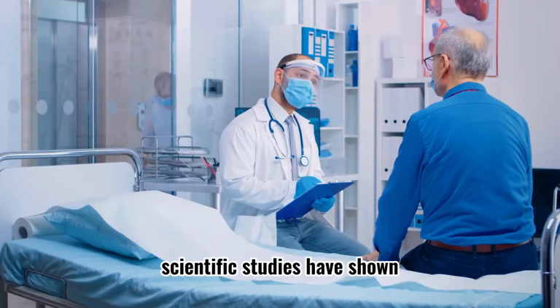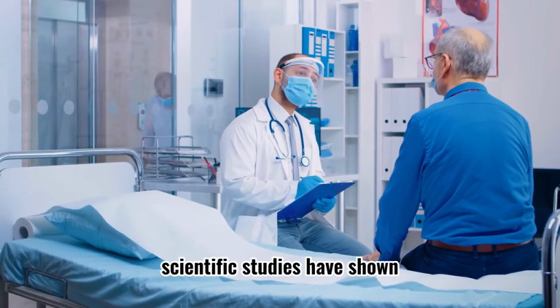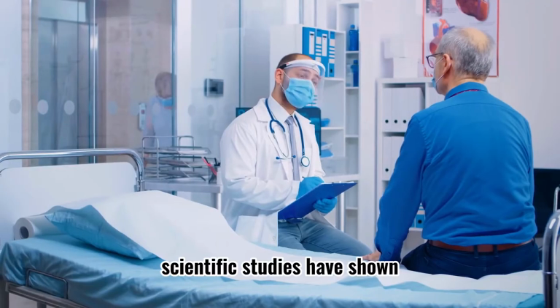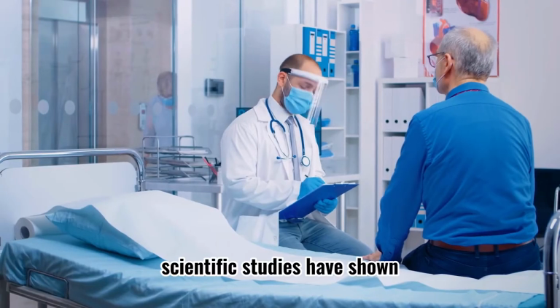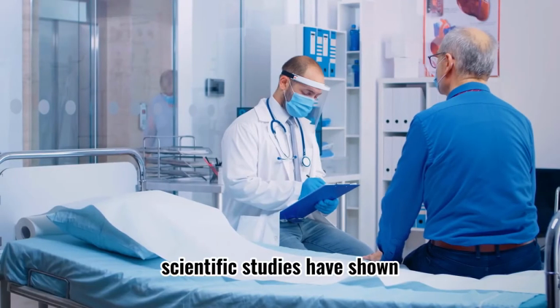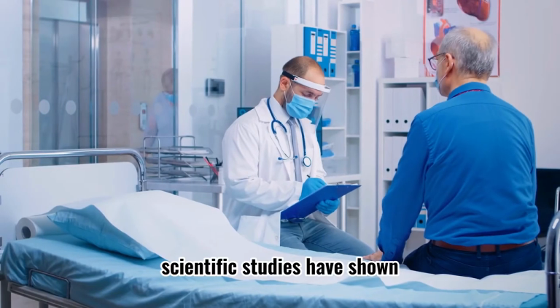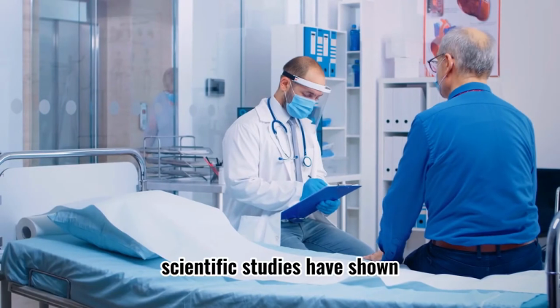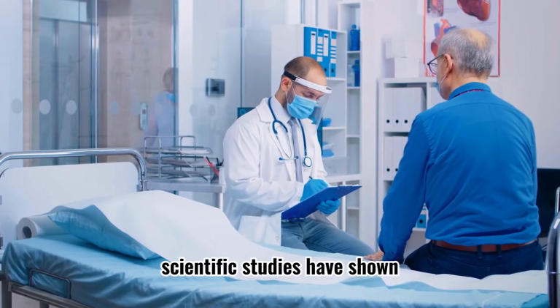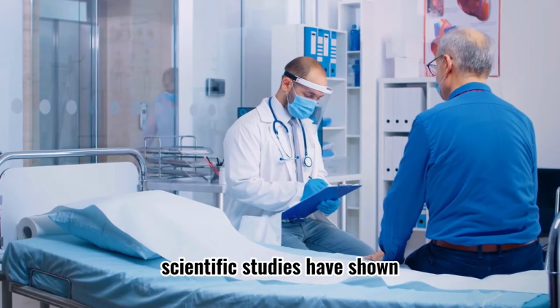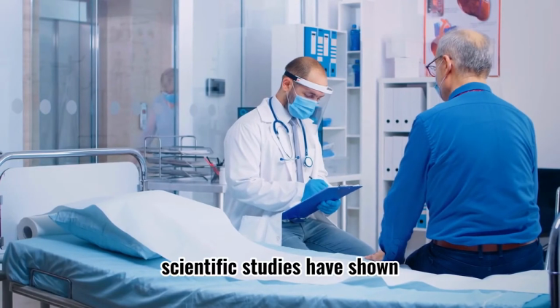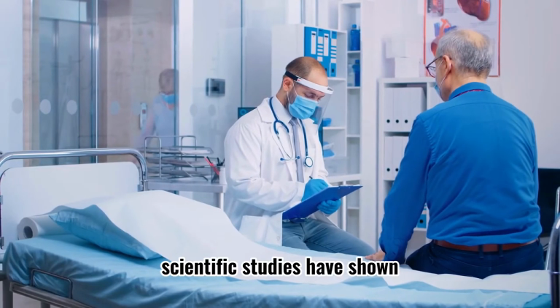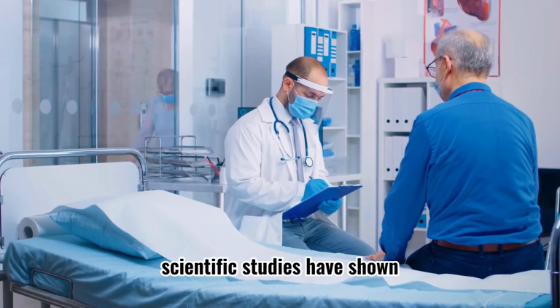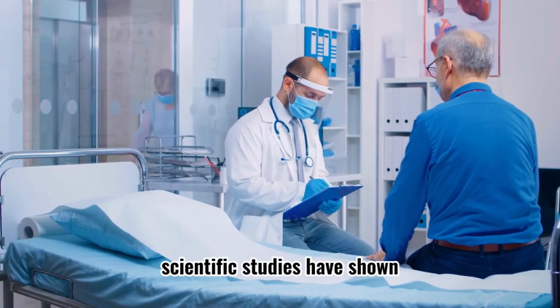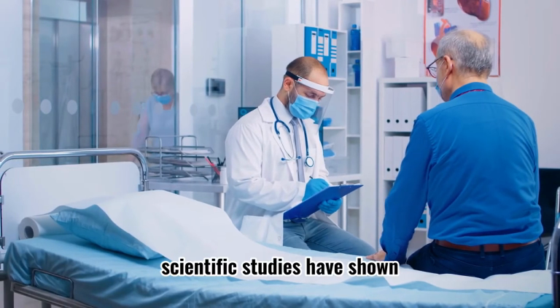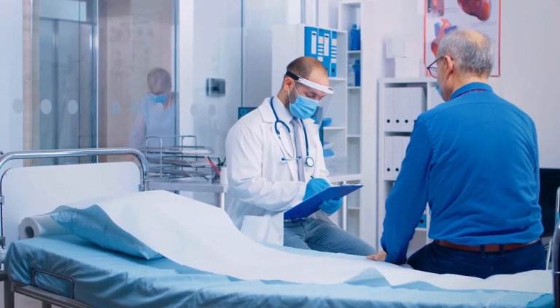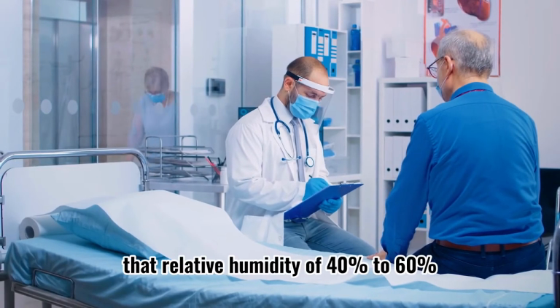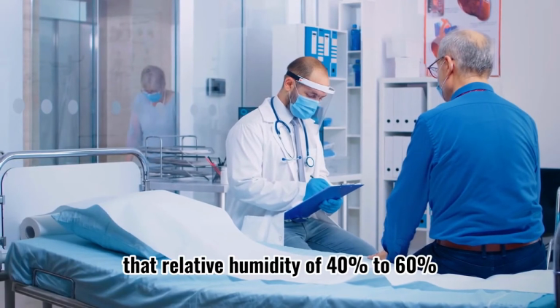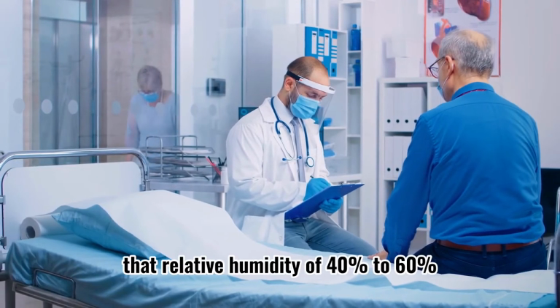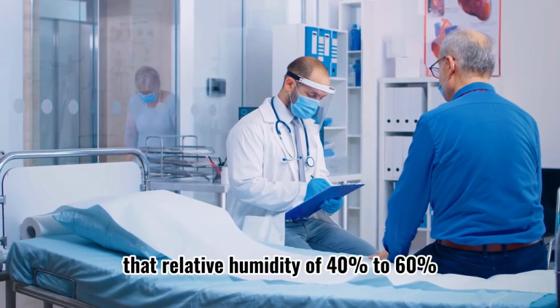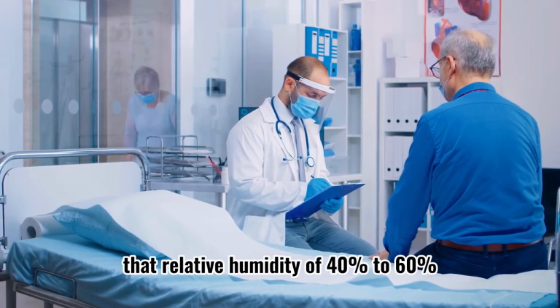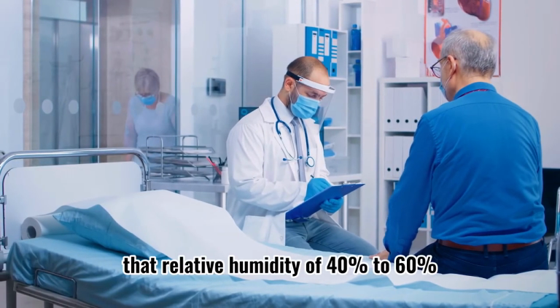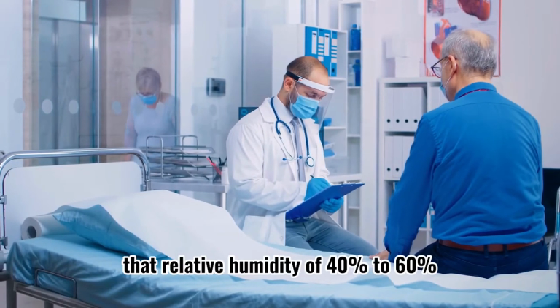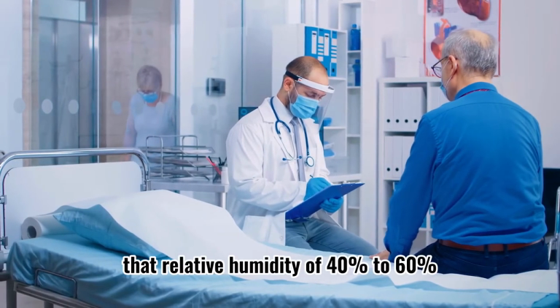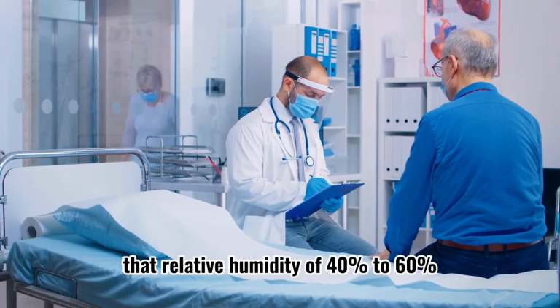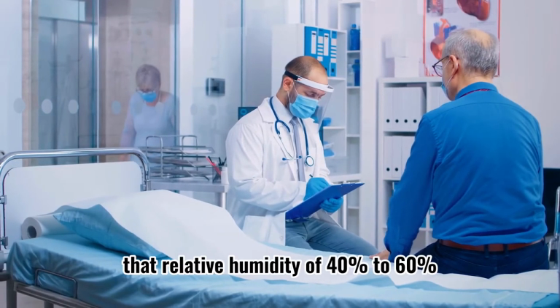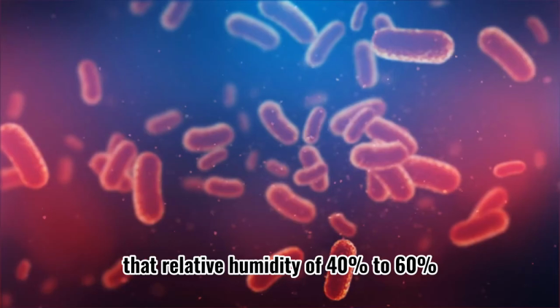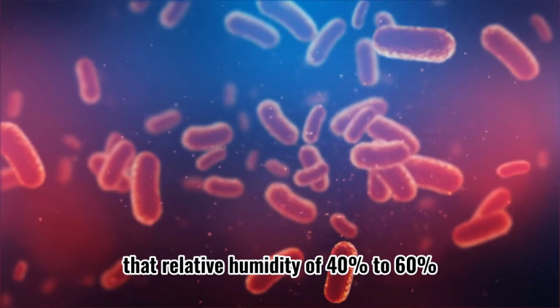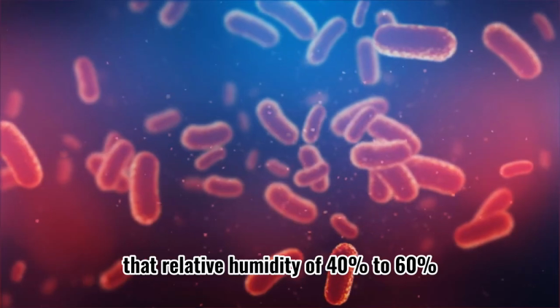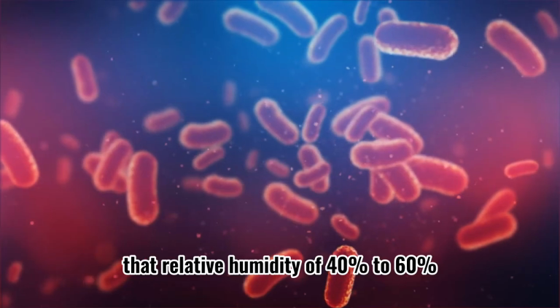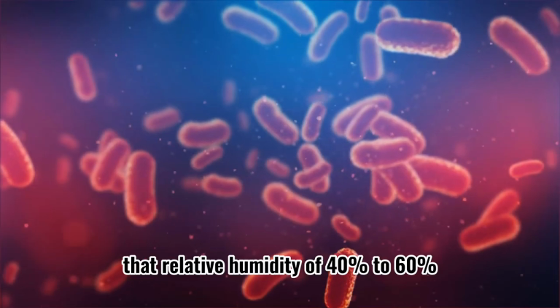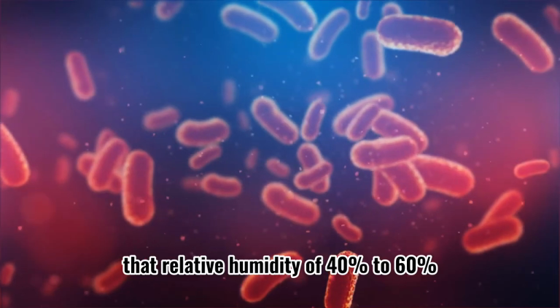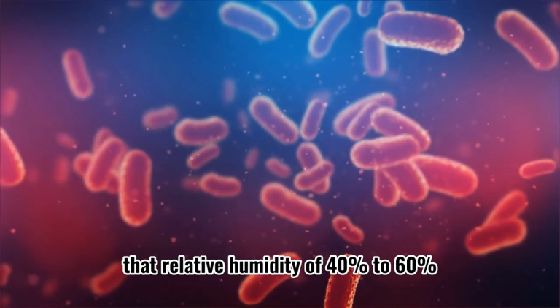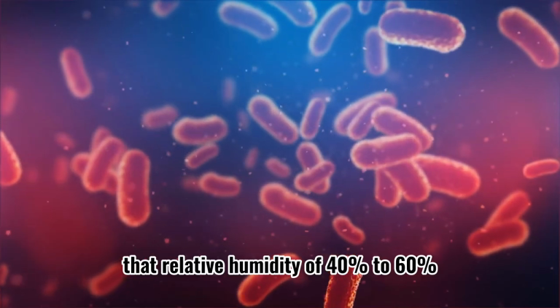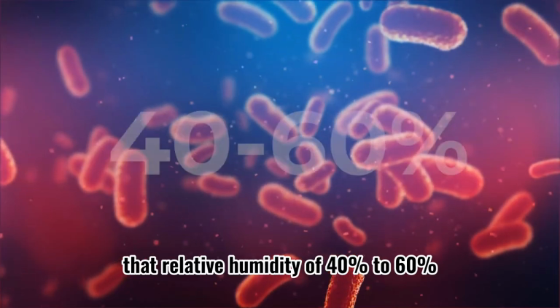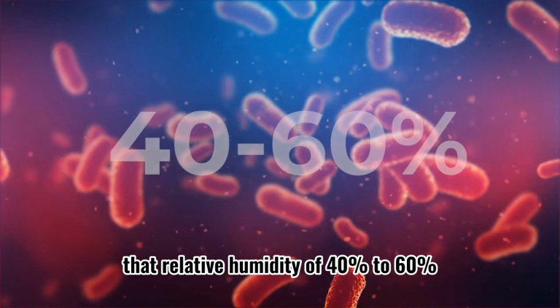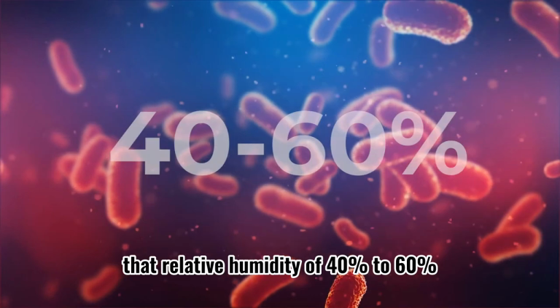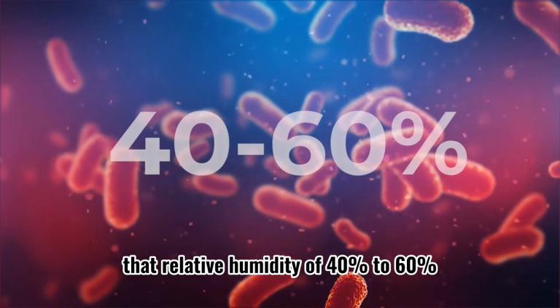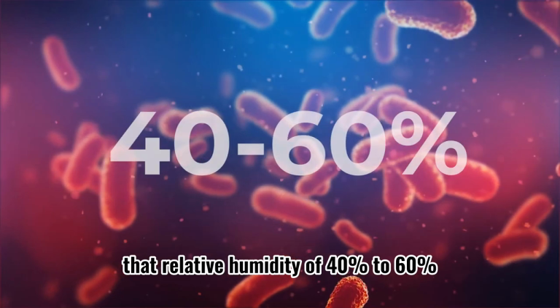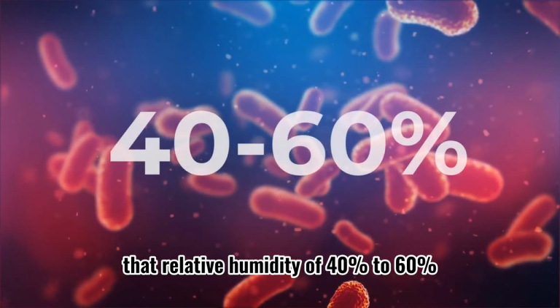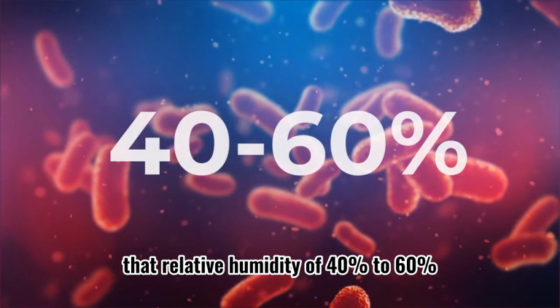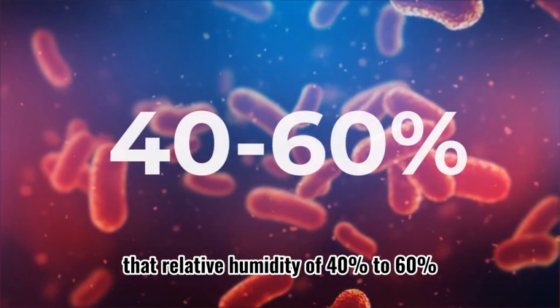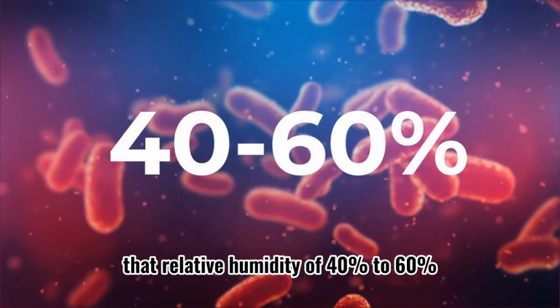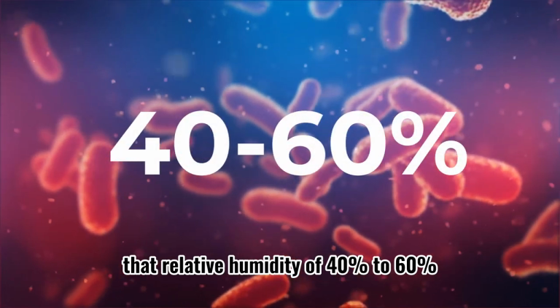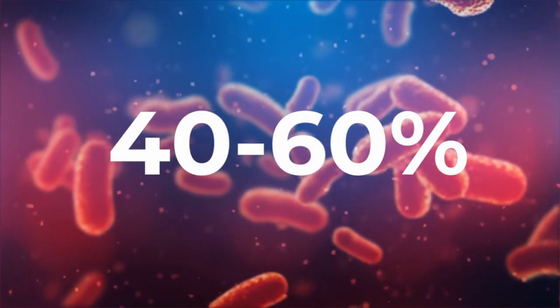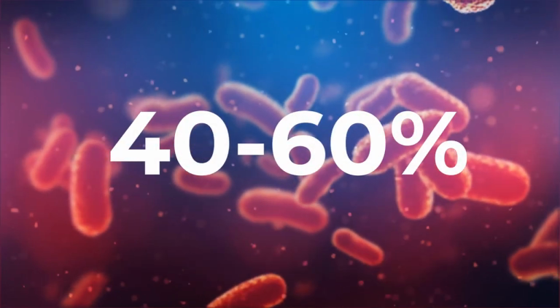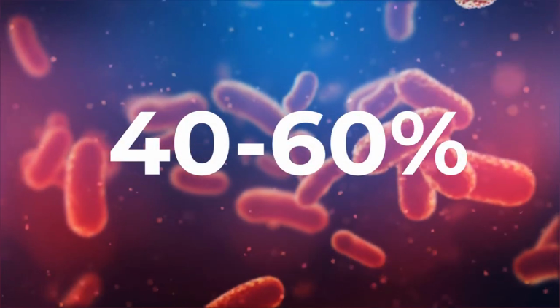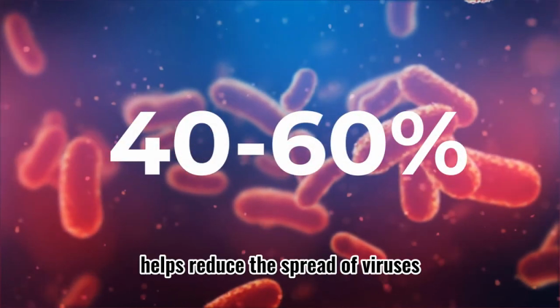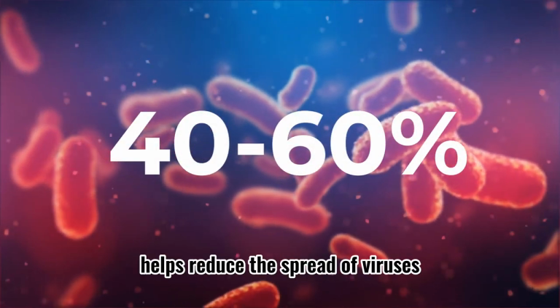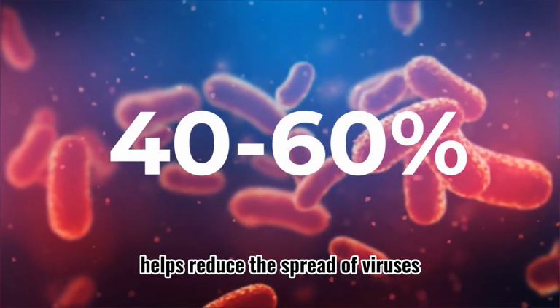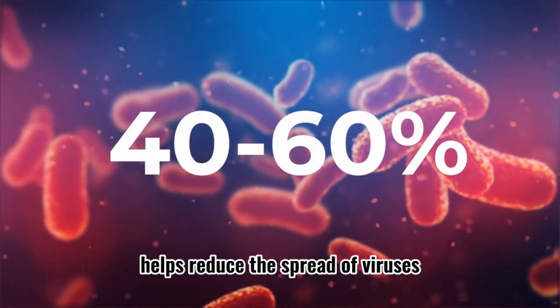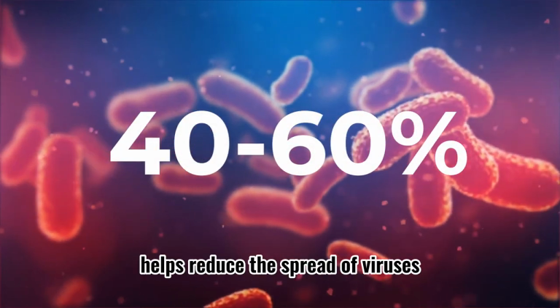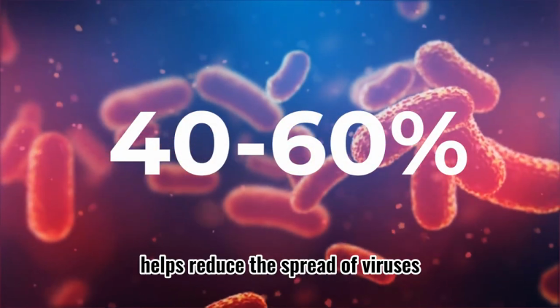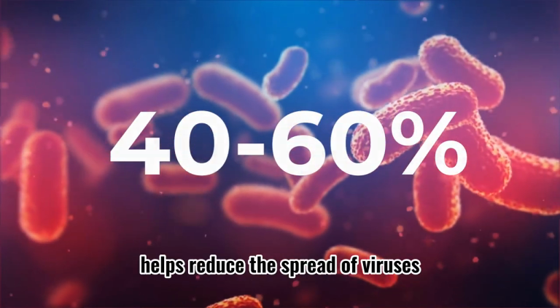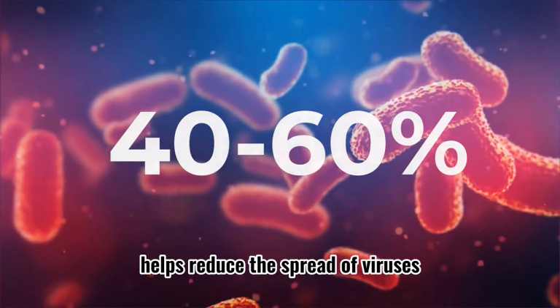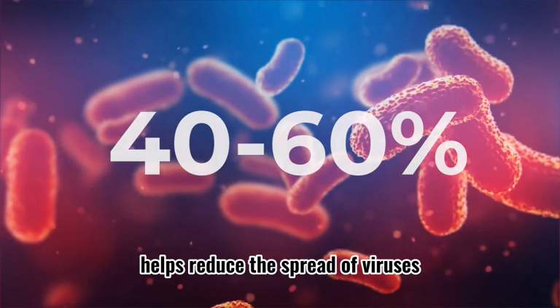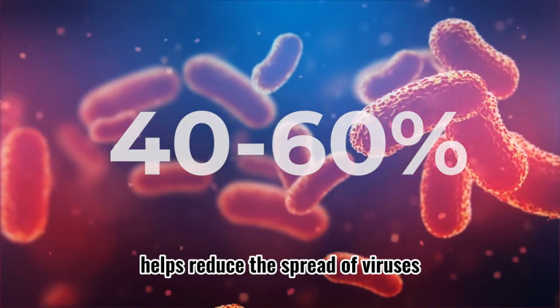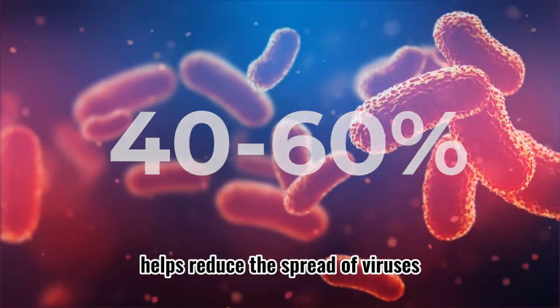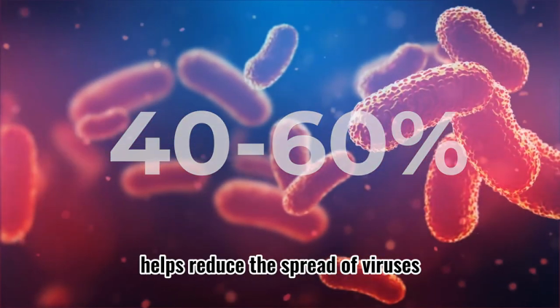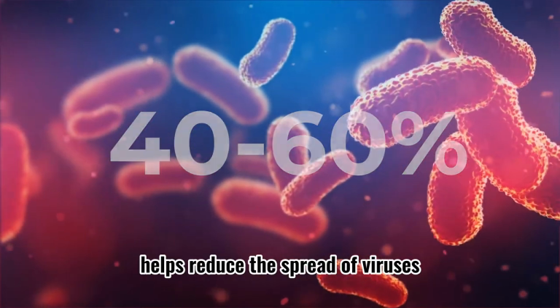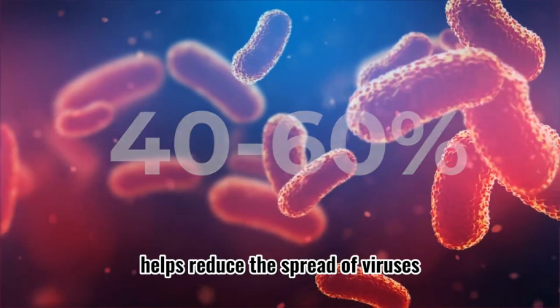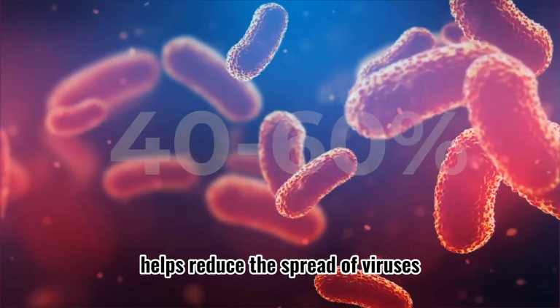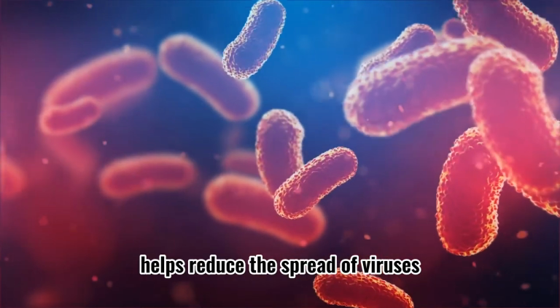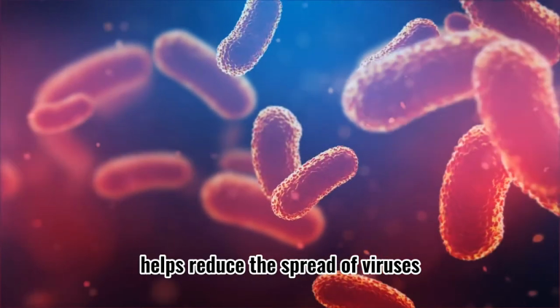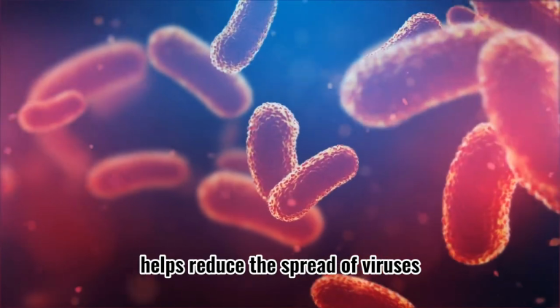Scientific studies have shown that a relative humidity of 40% to 60% helps reduce the spread of viruses.